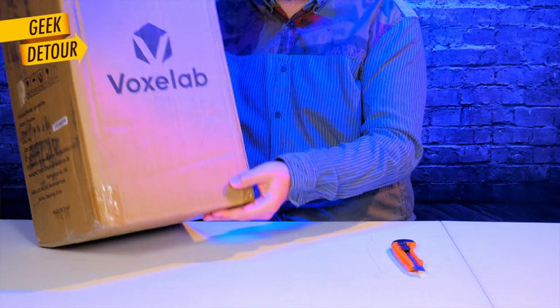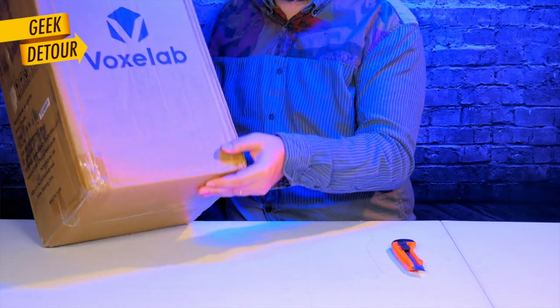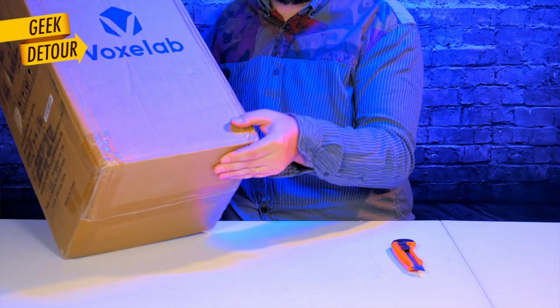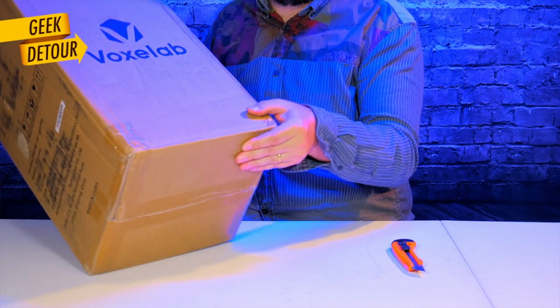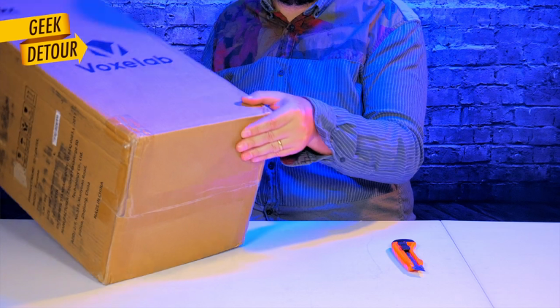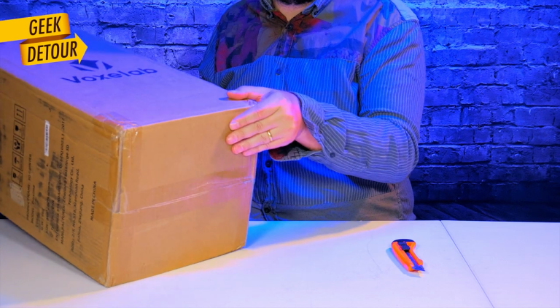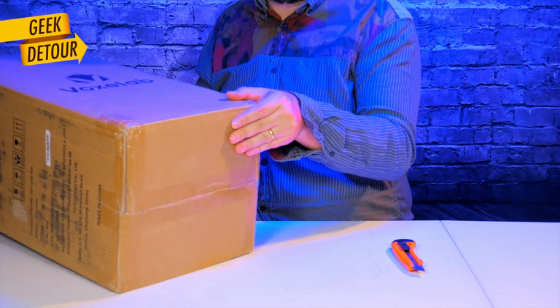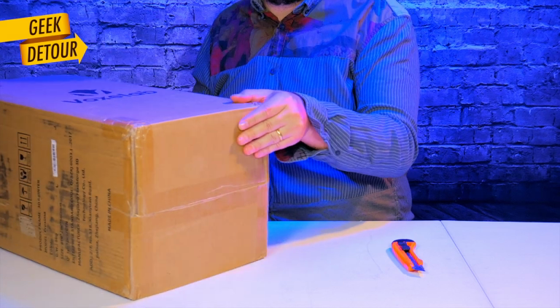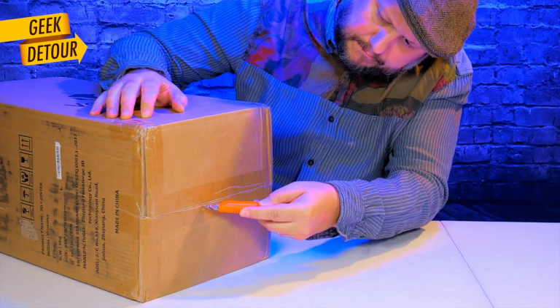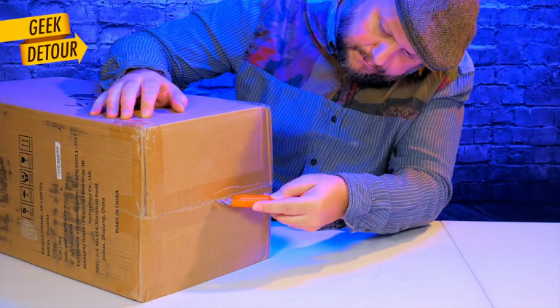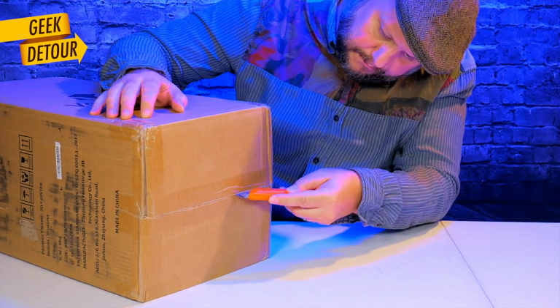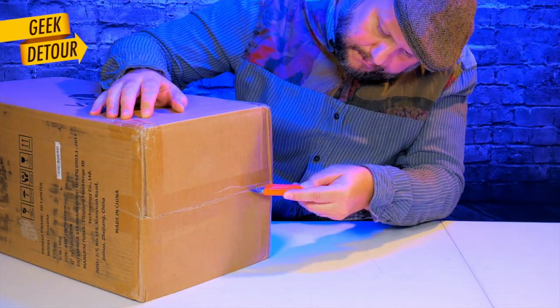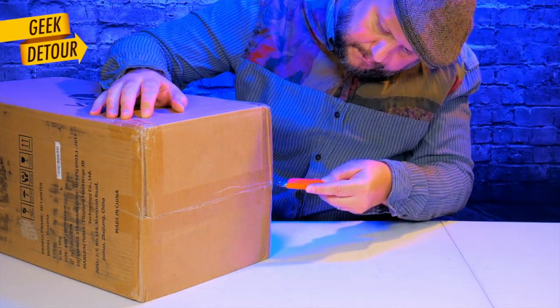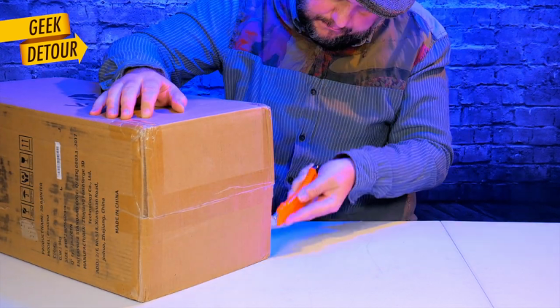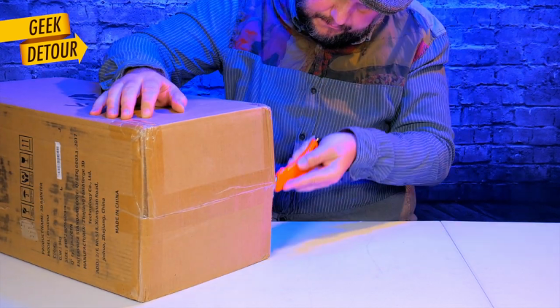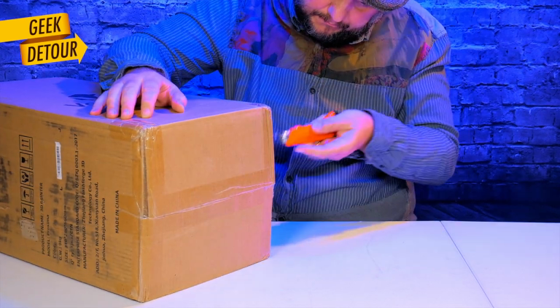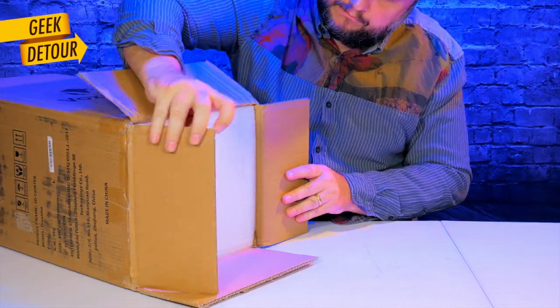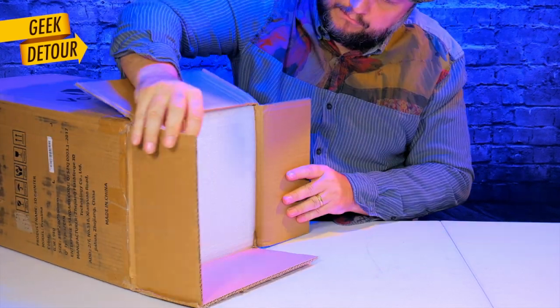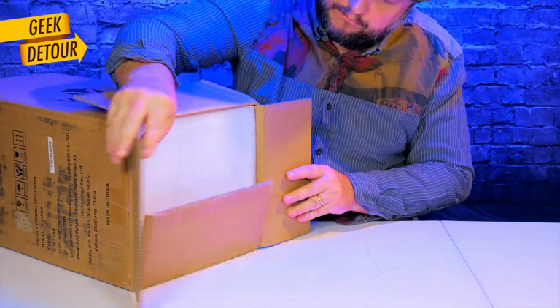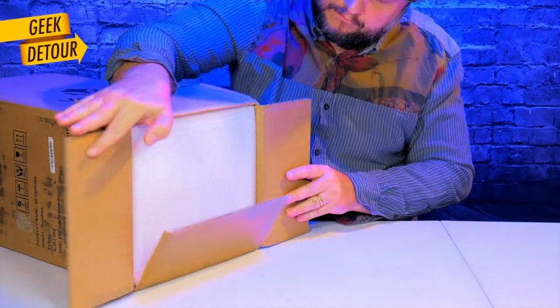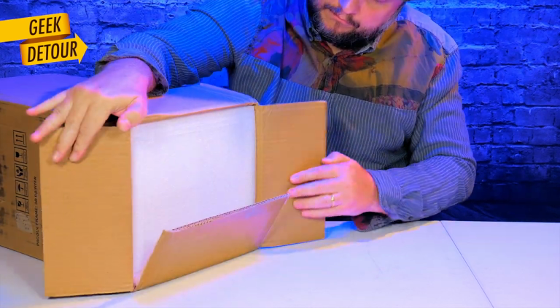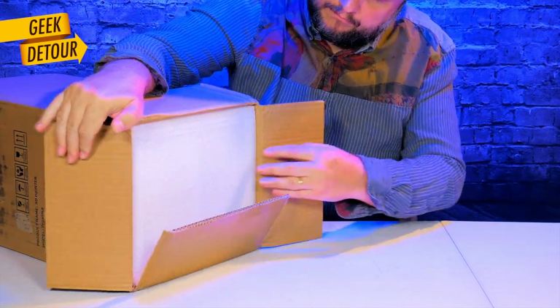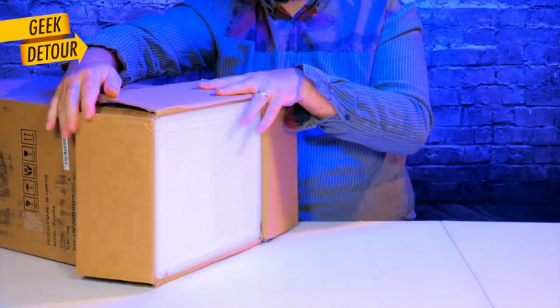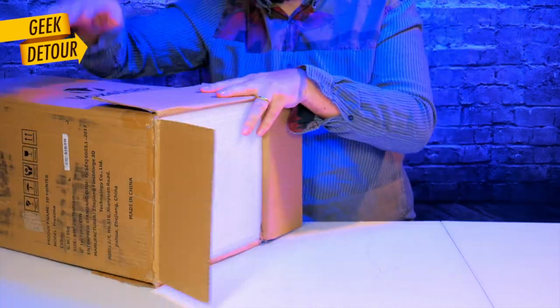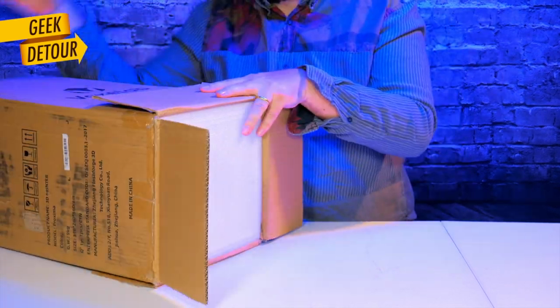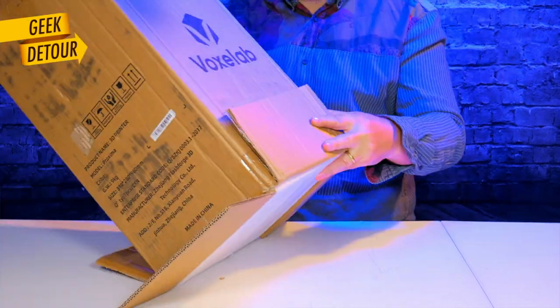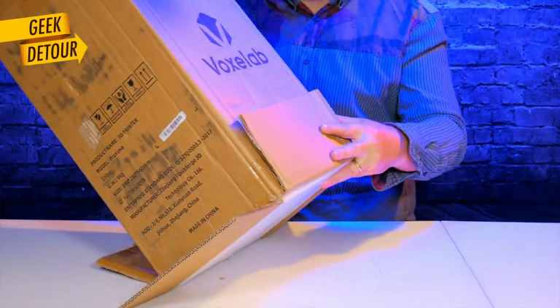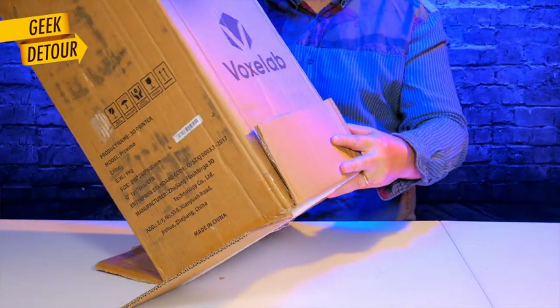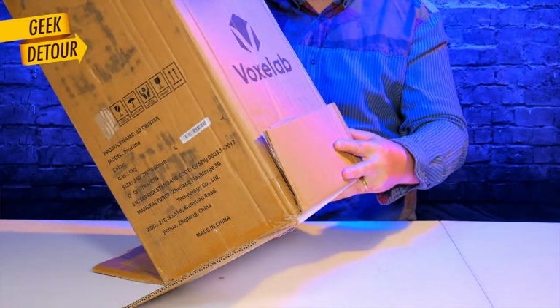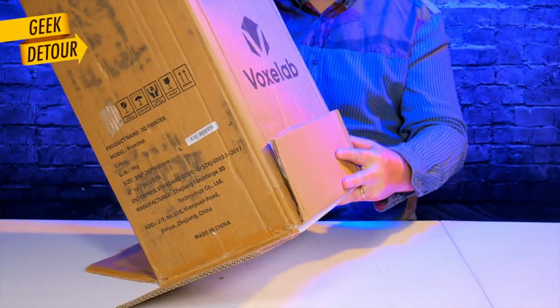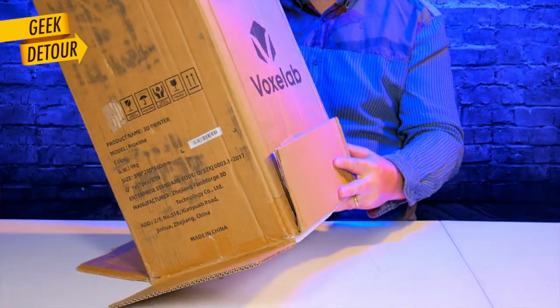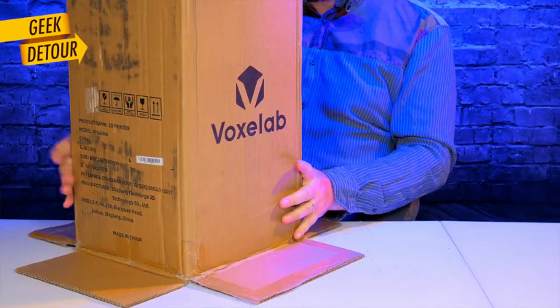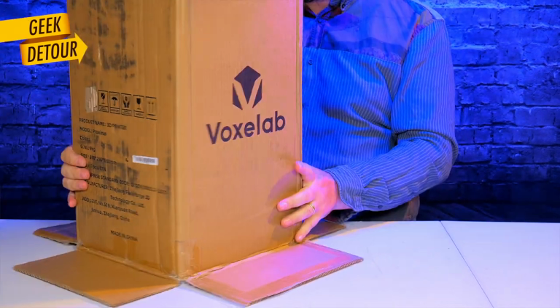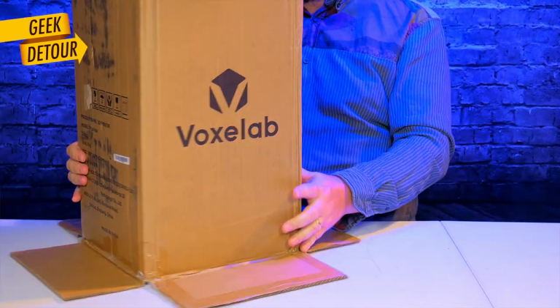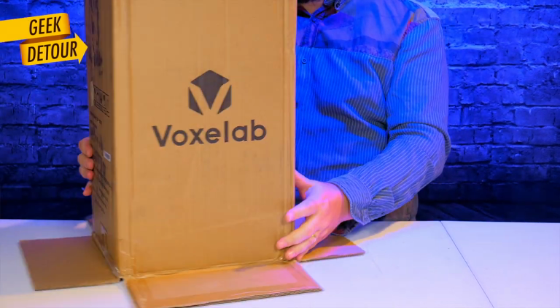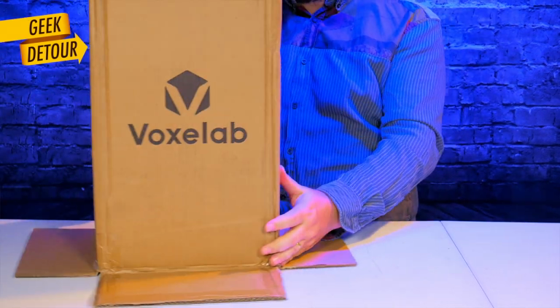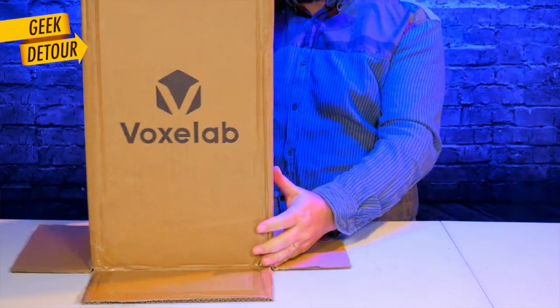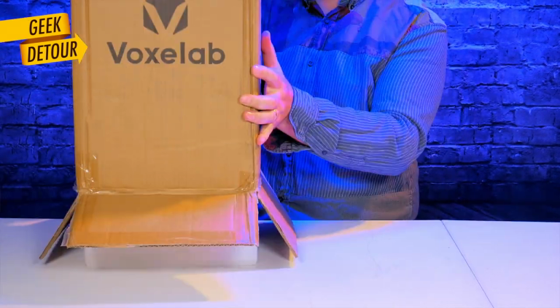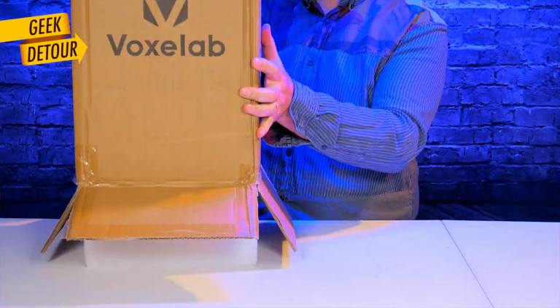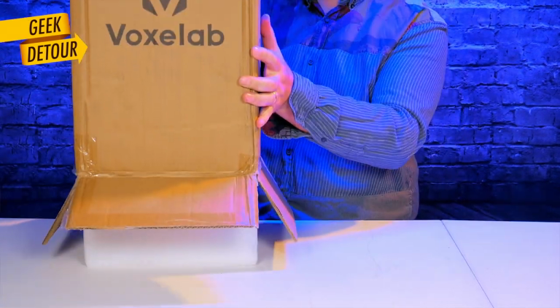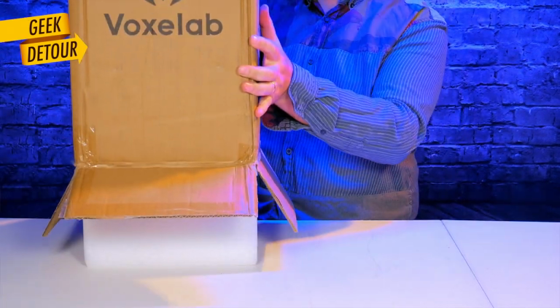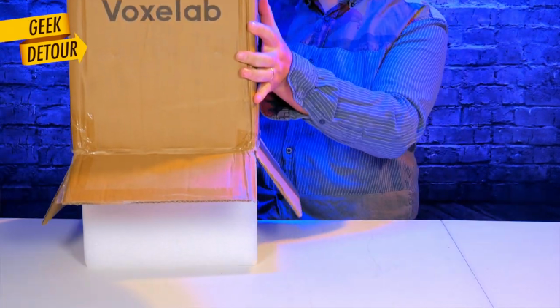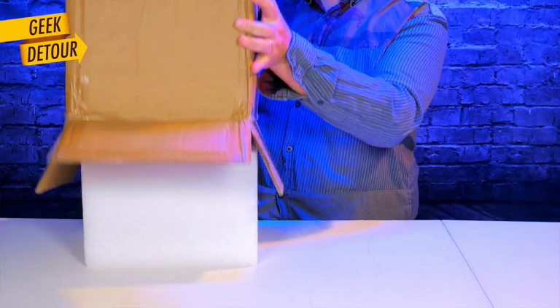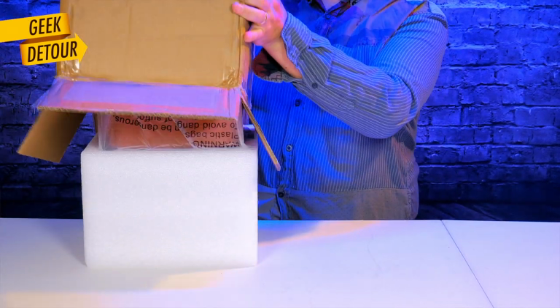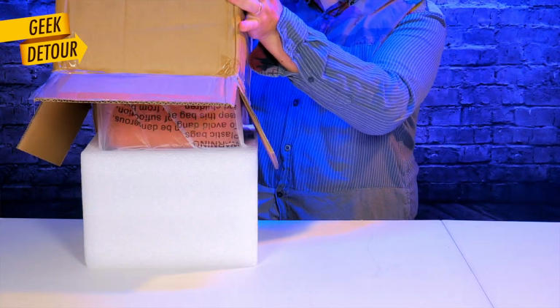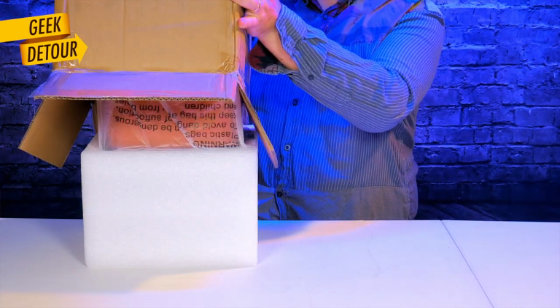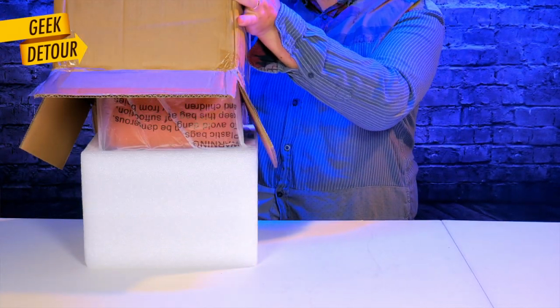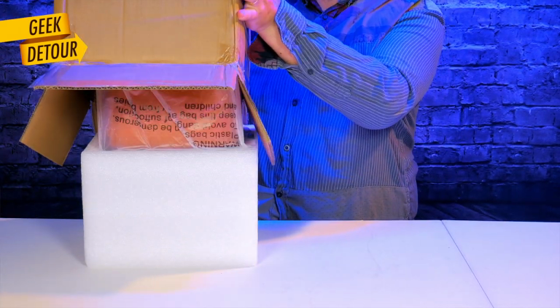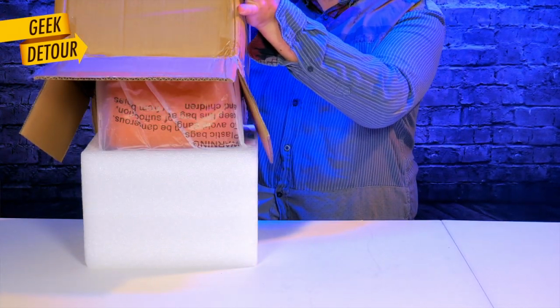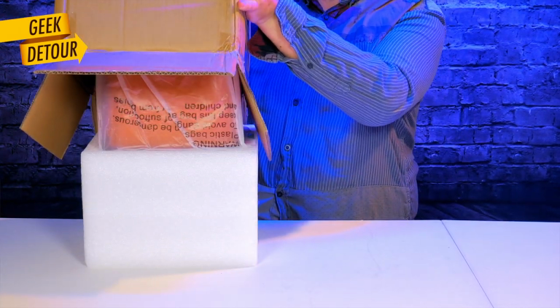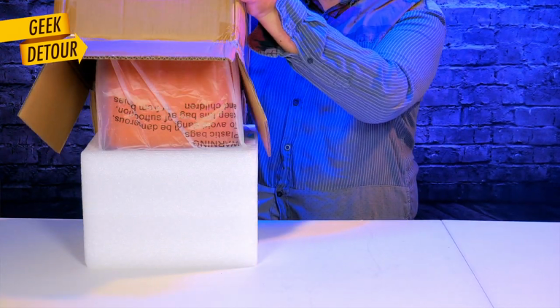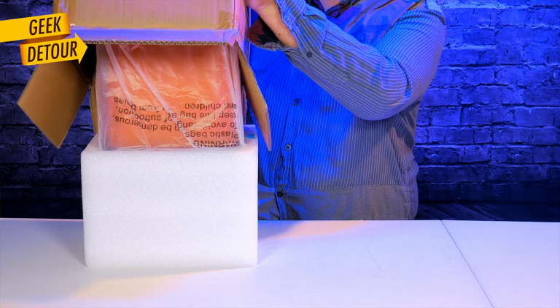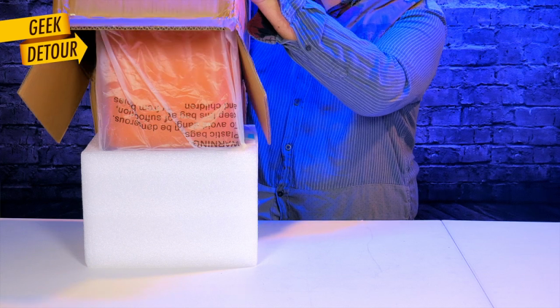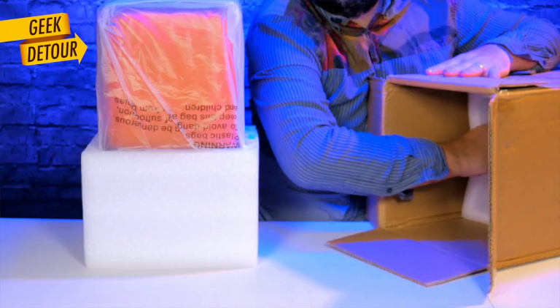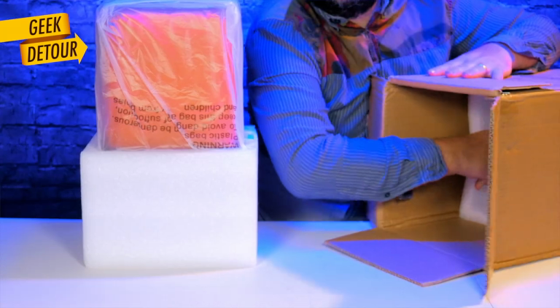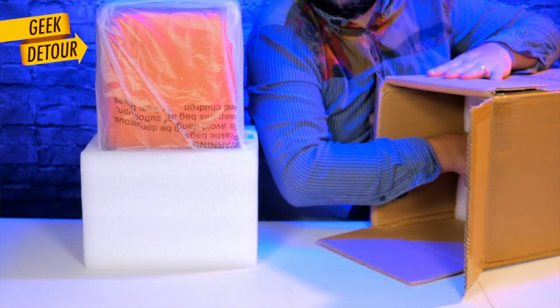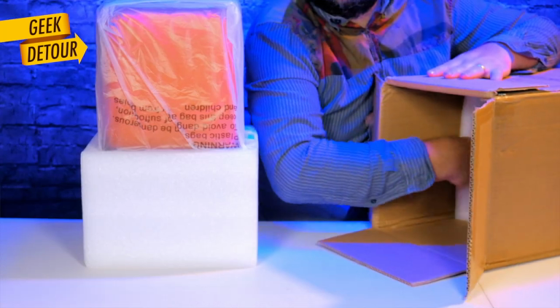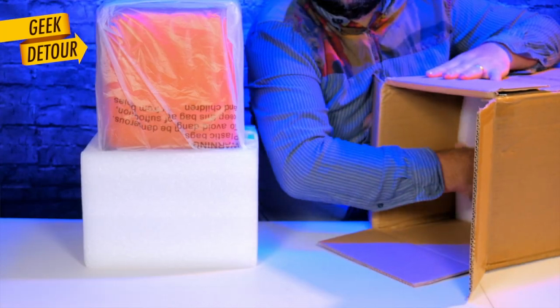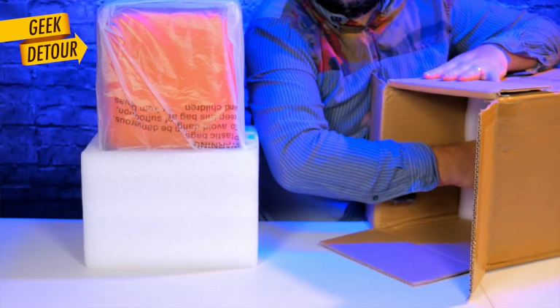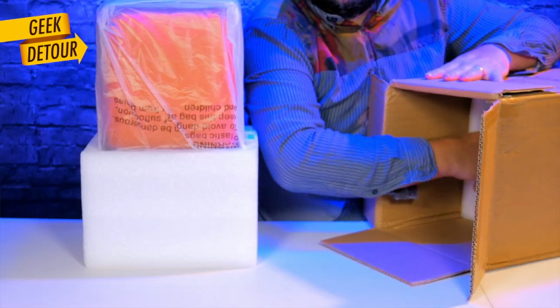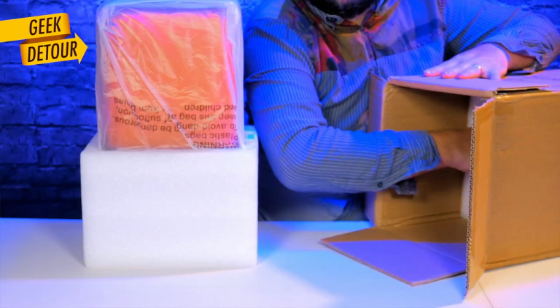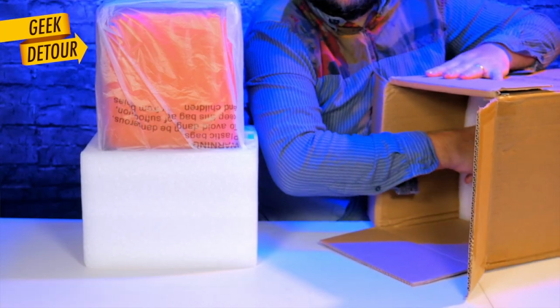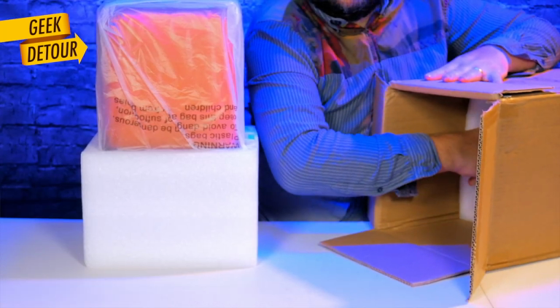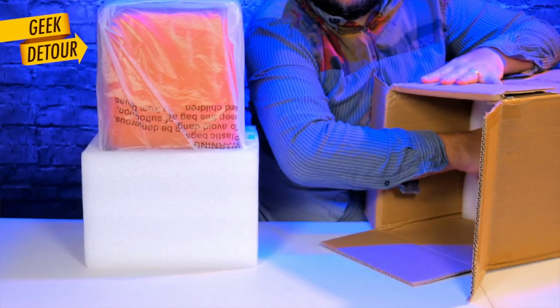There are lots of things that I like on this printer and just a few things that I don't like. By the way, don't open the box from the bottom — it was silly of me.